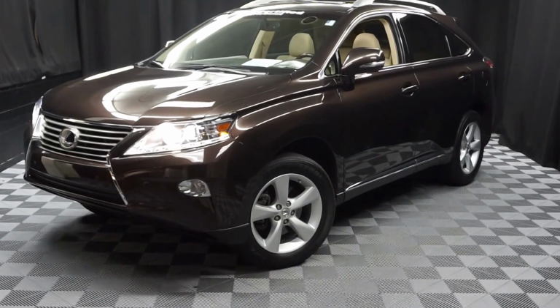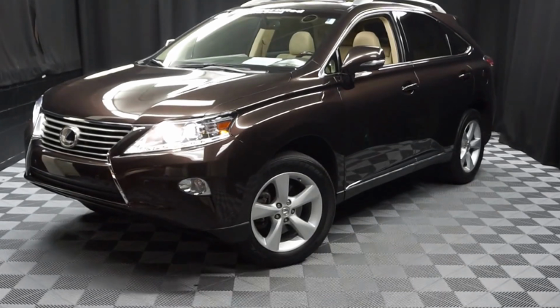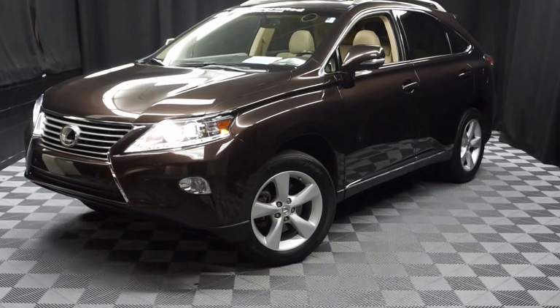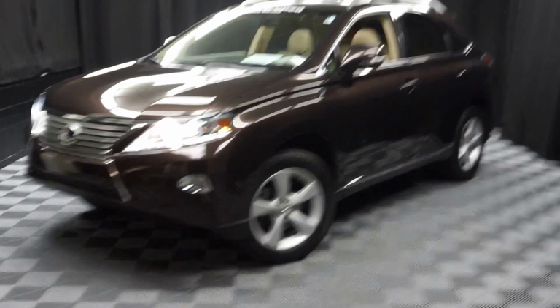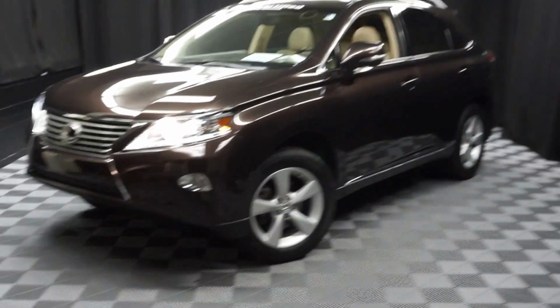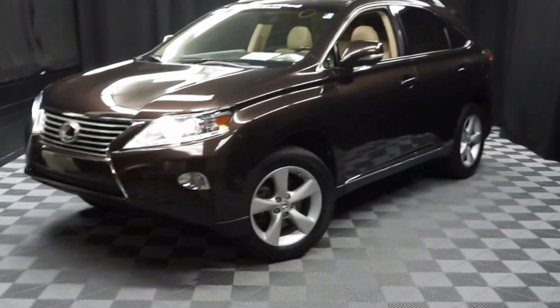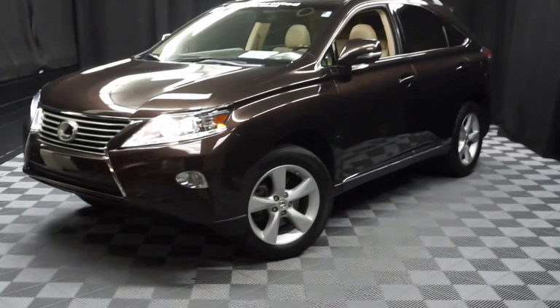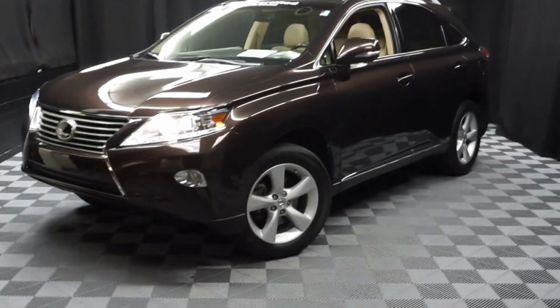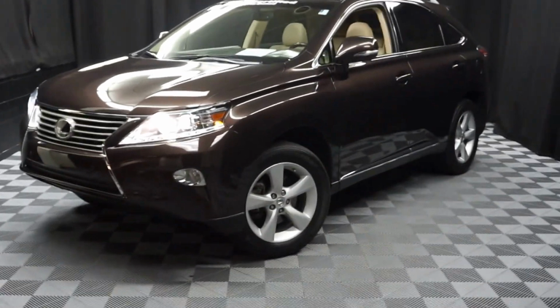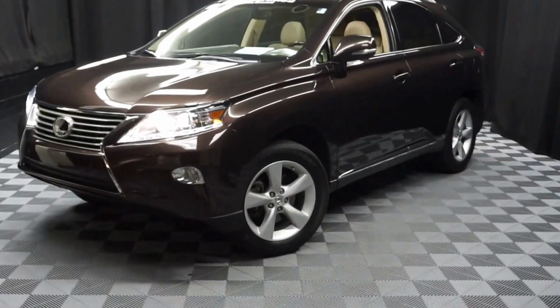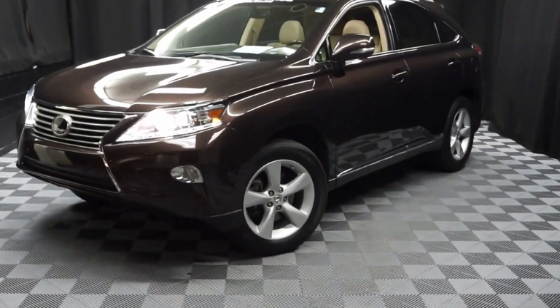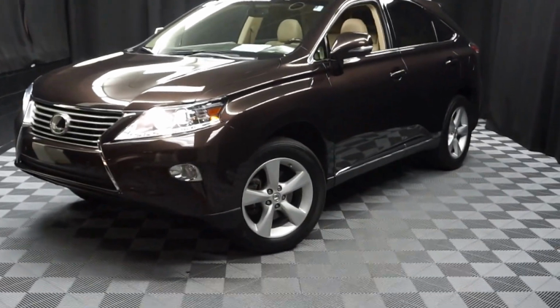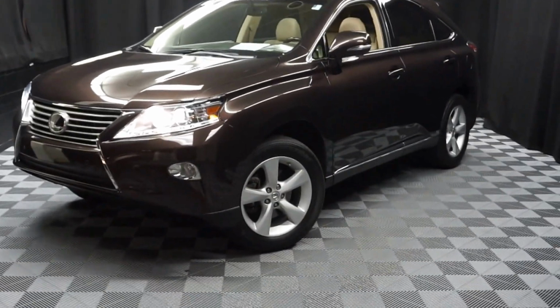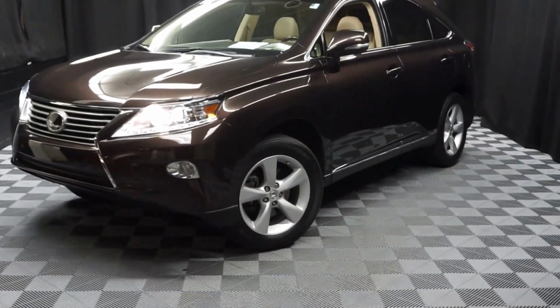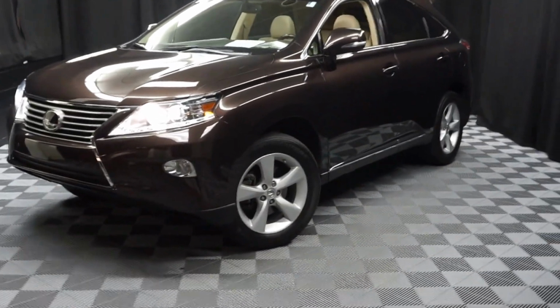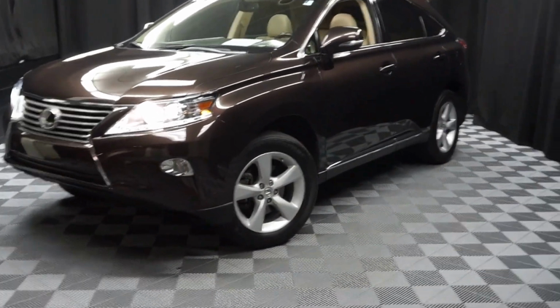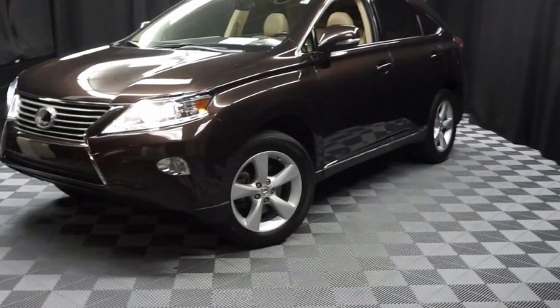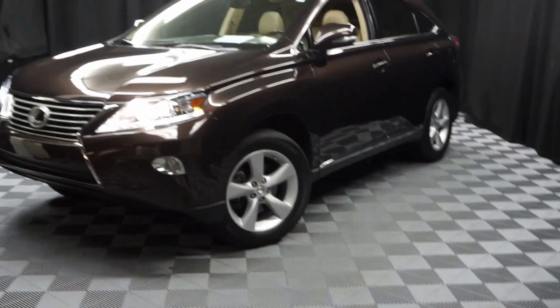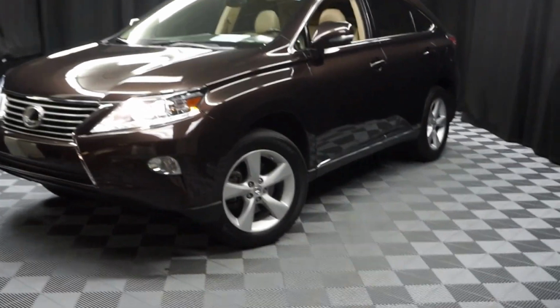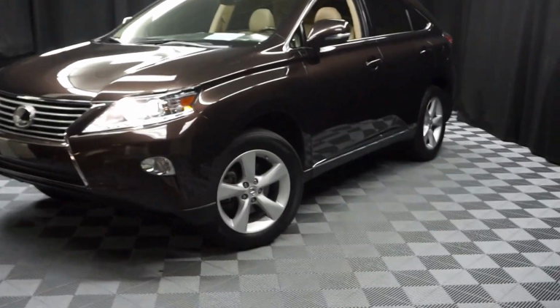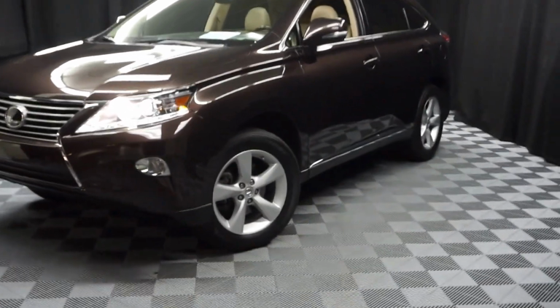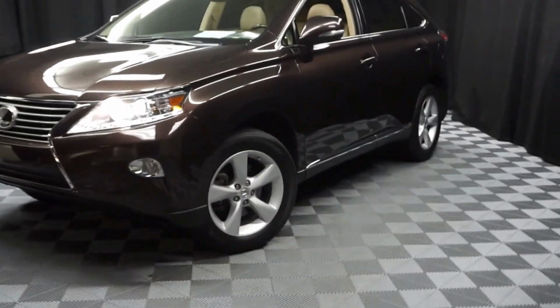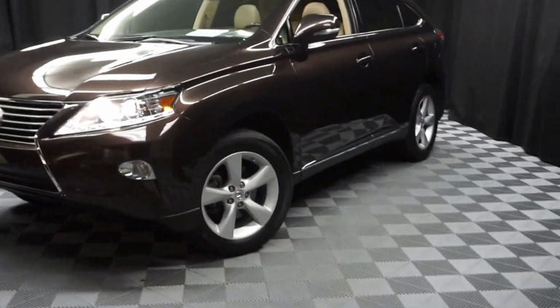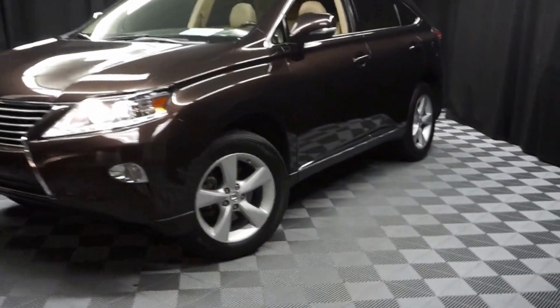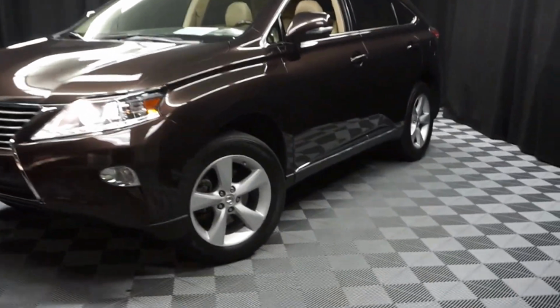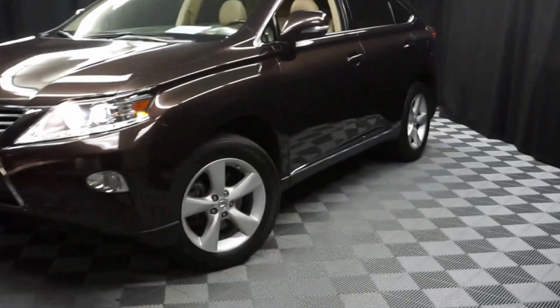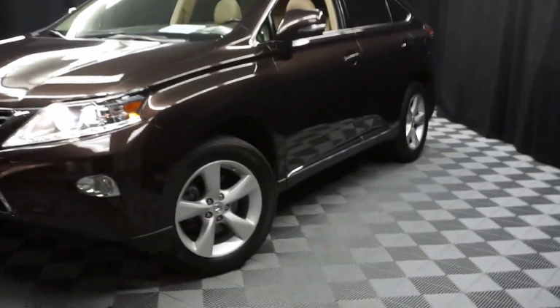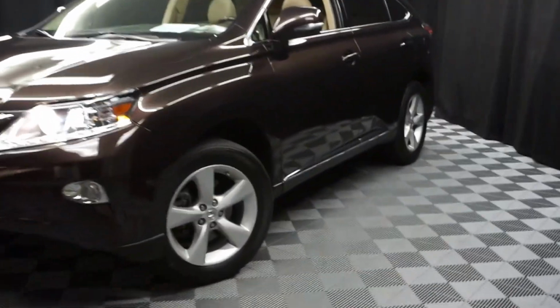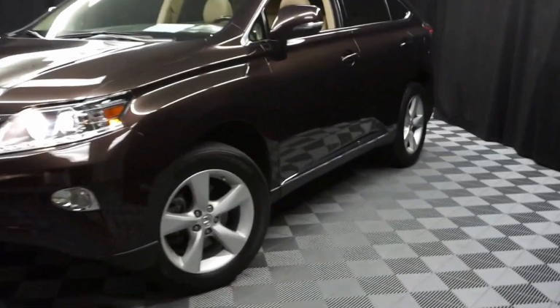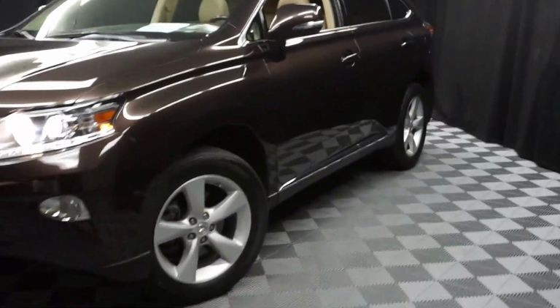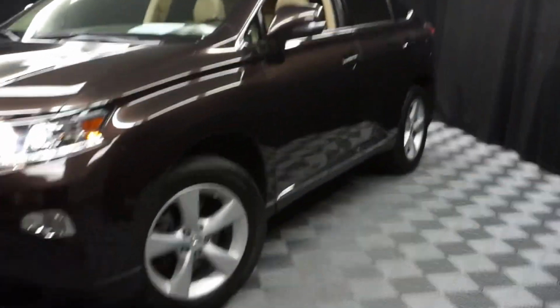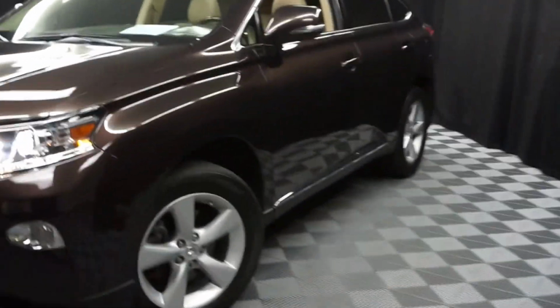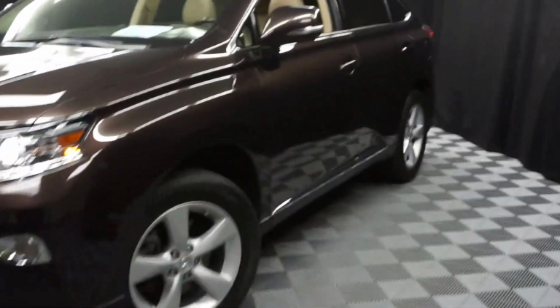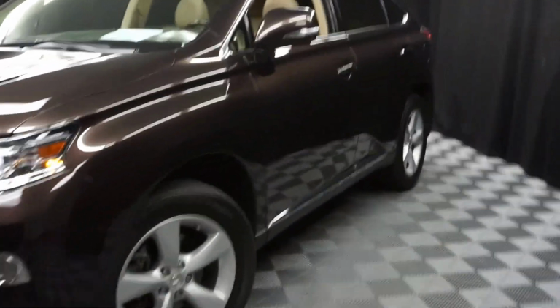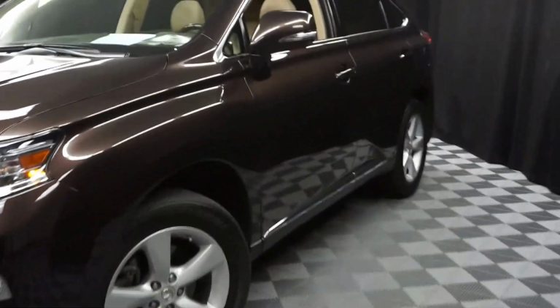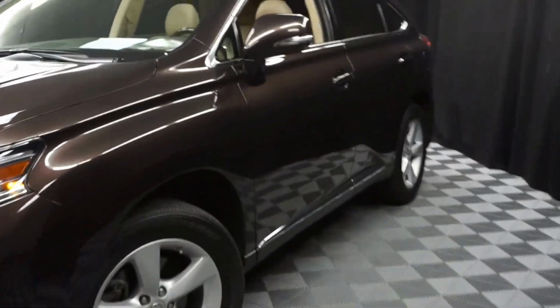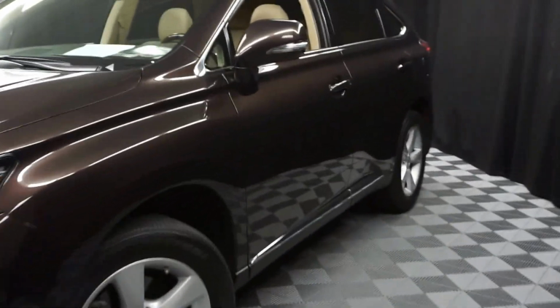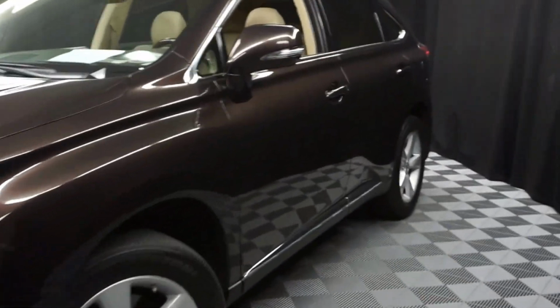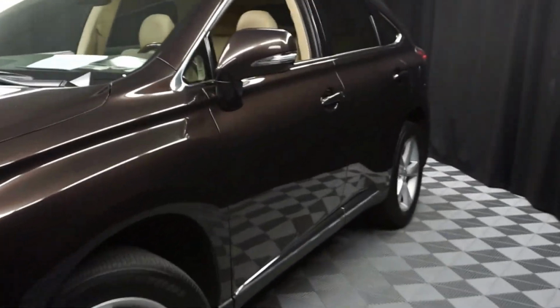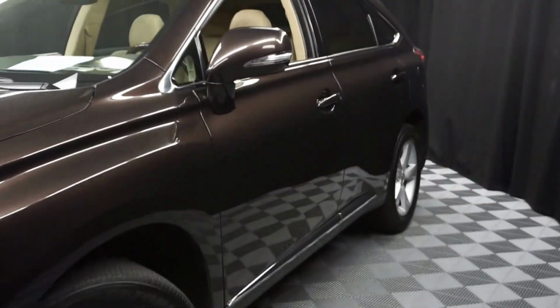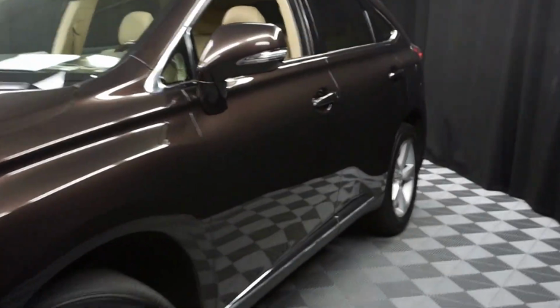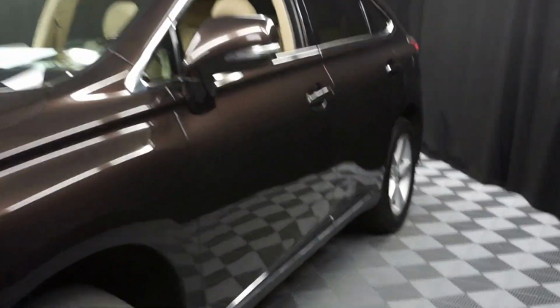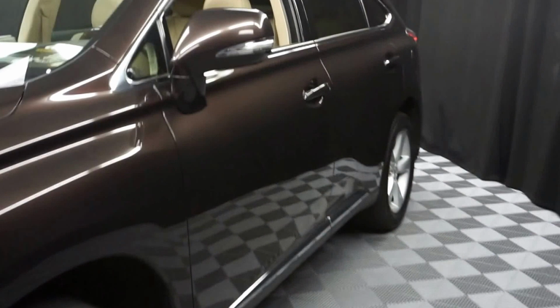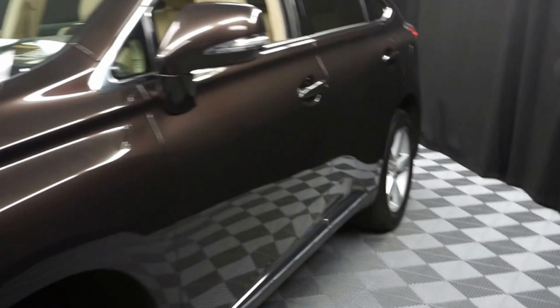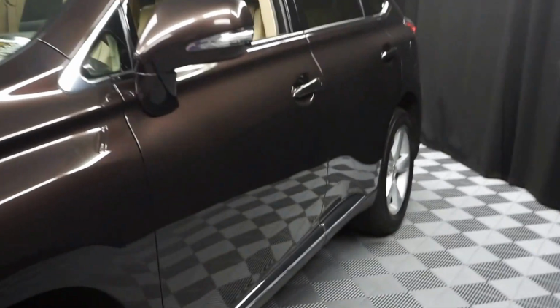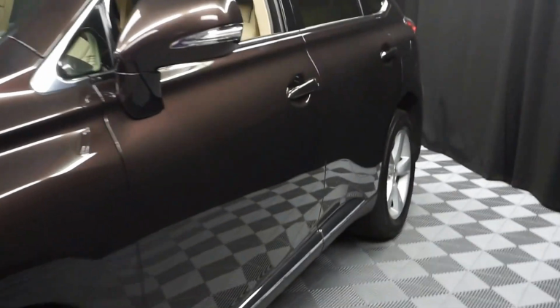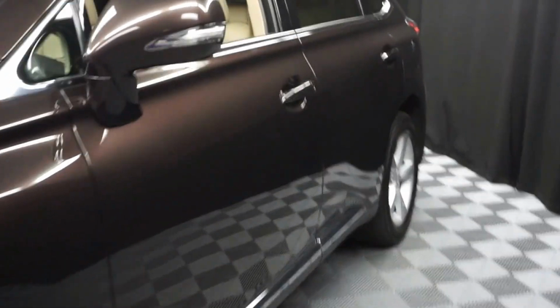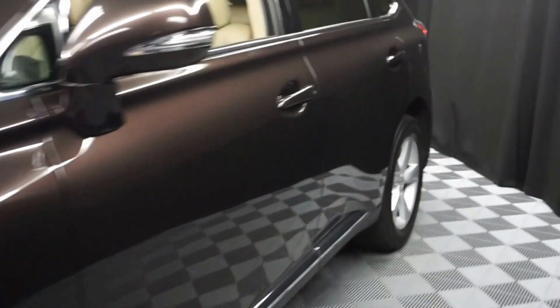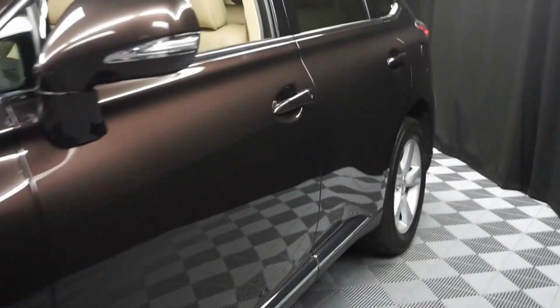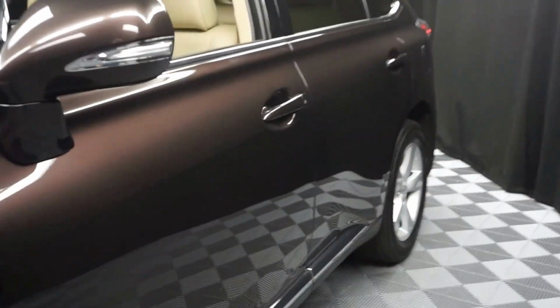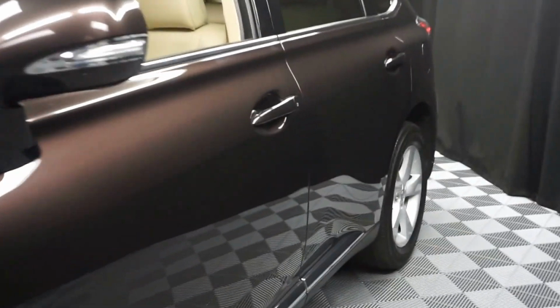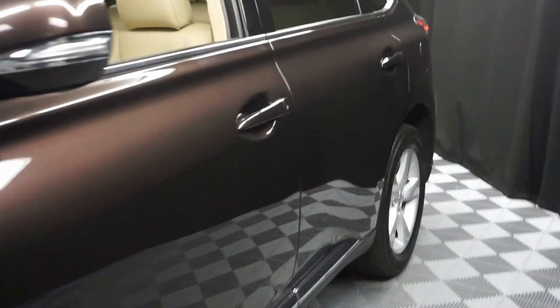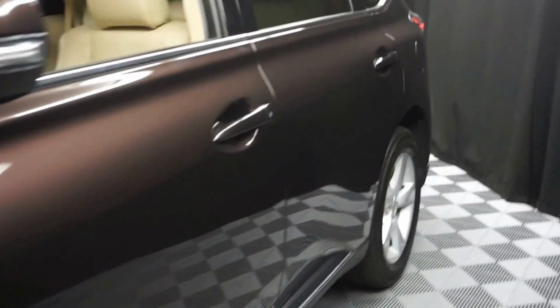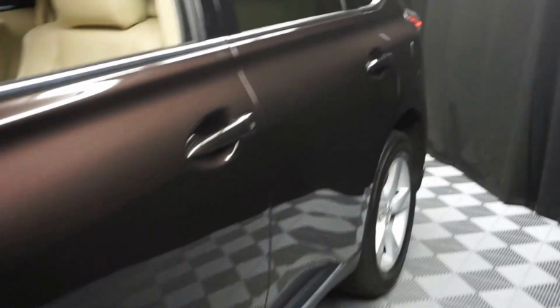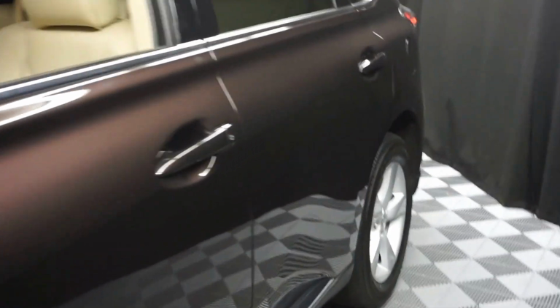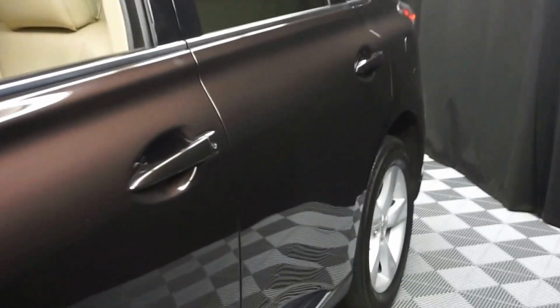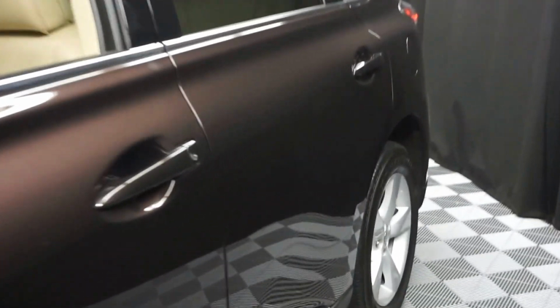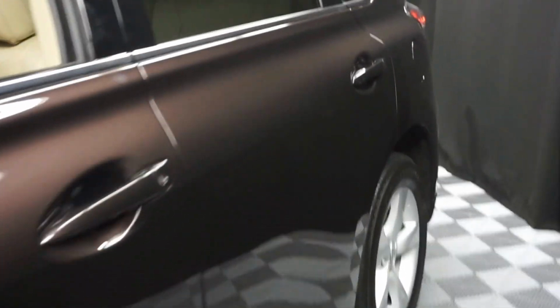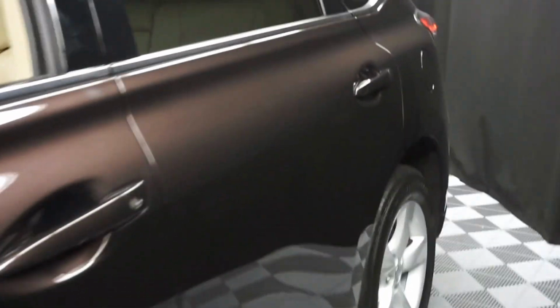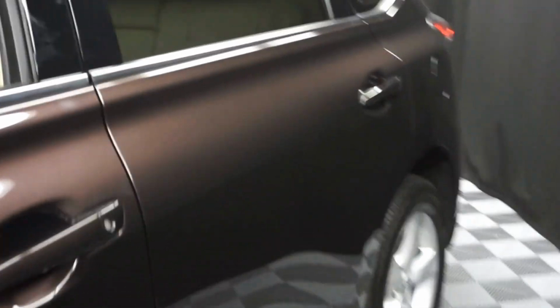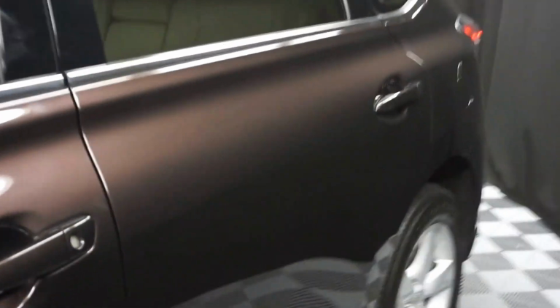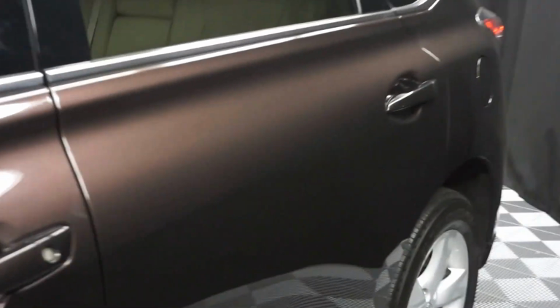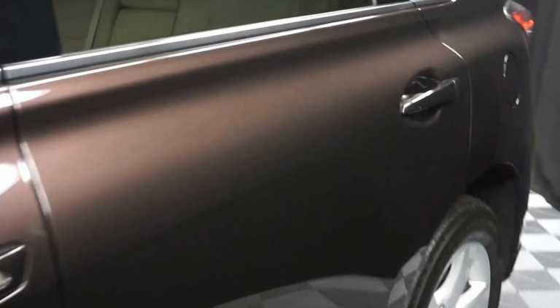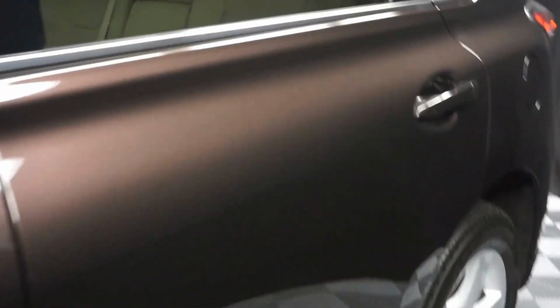Alright, car shoppers, welcome back to Lexus of Wilmington. Just signed into our inventory, this is a 2014 Lexus RX 350.